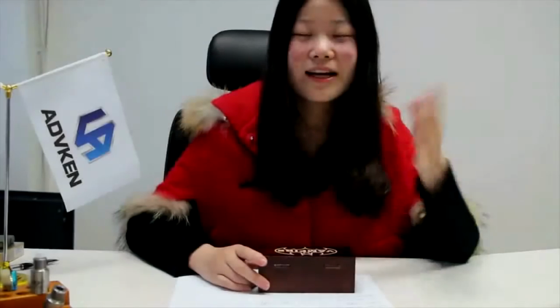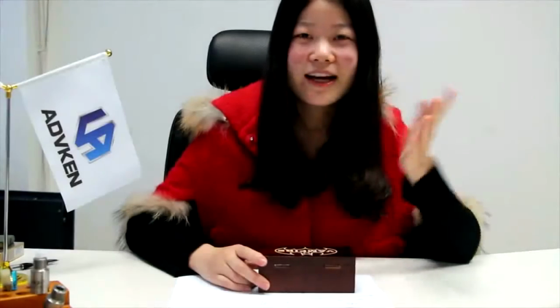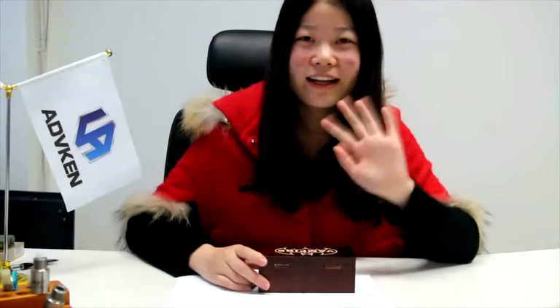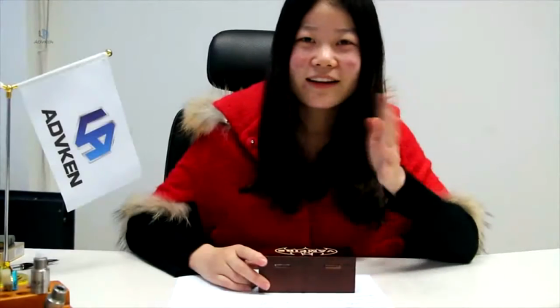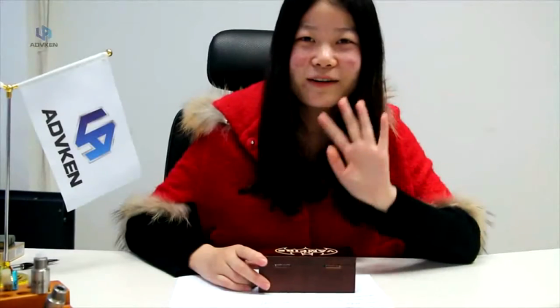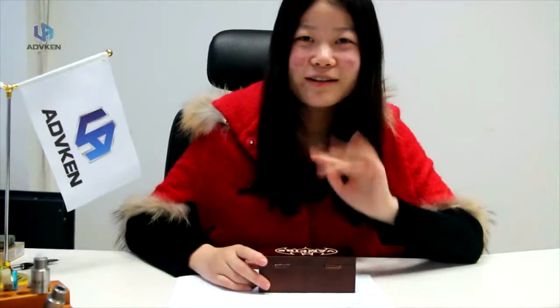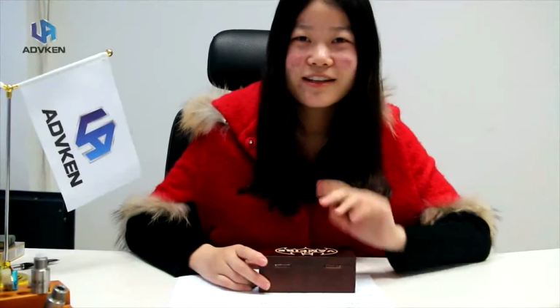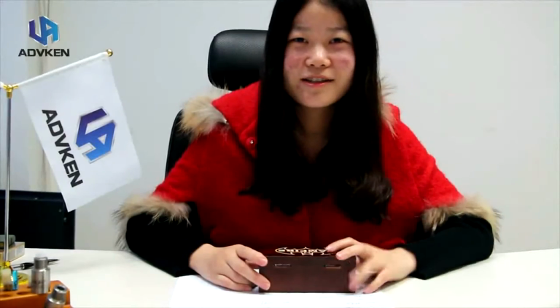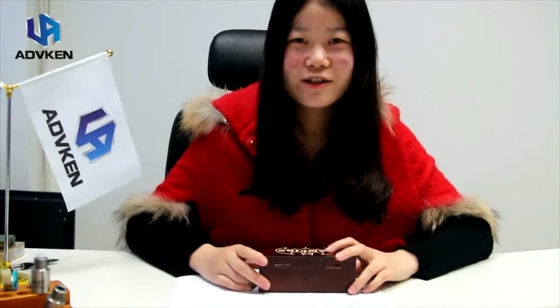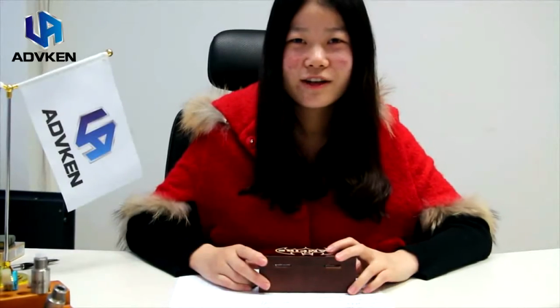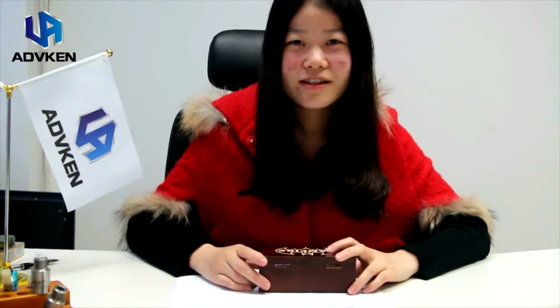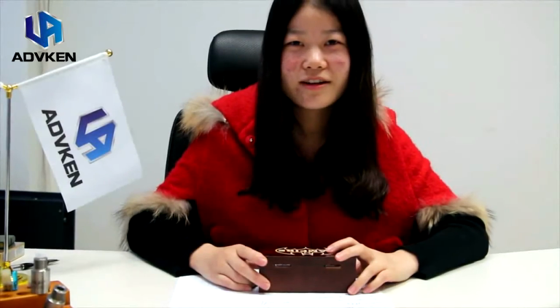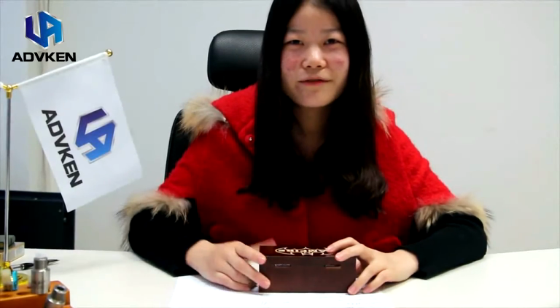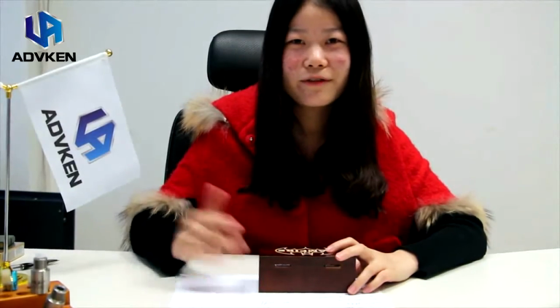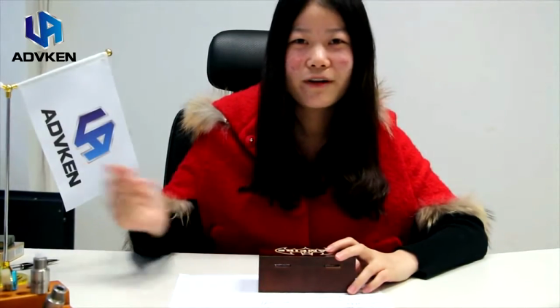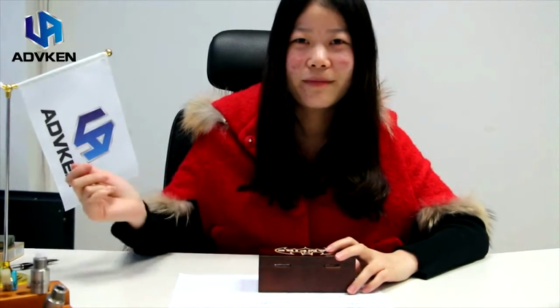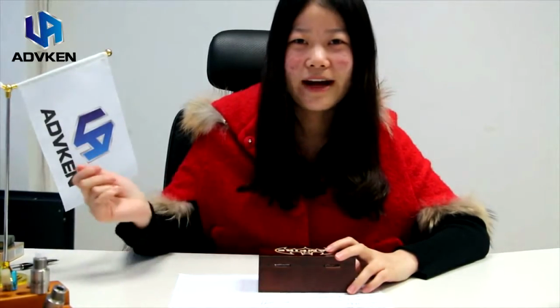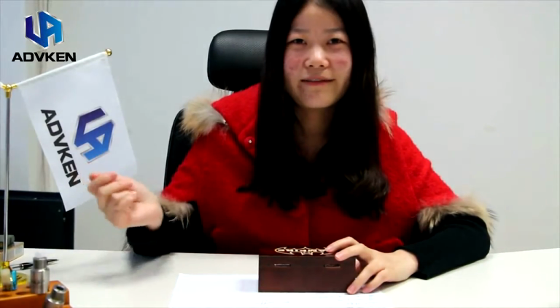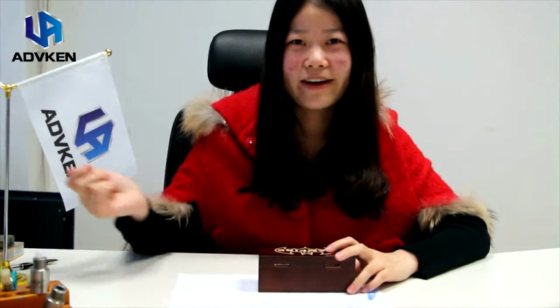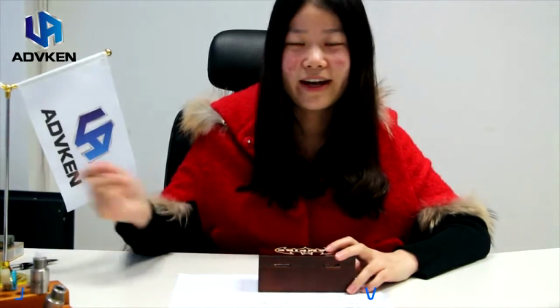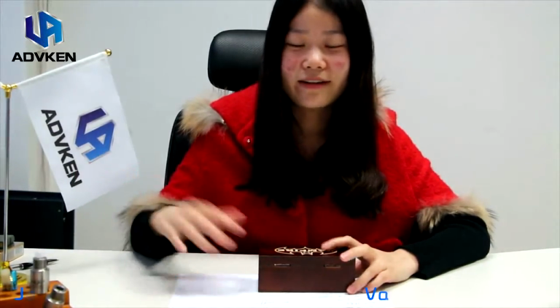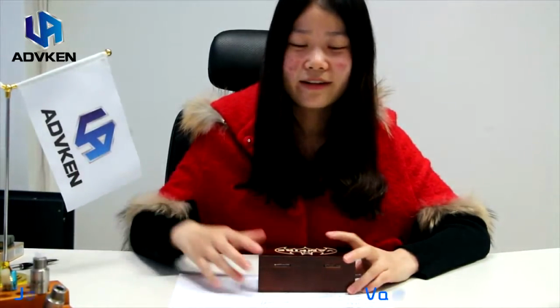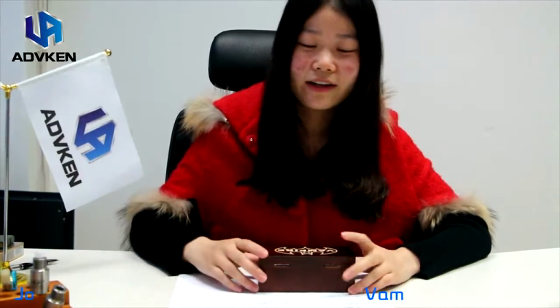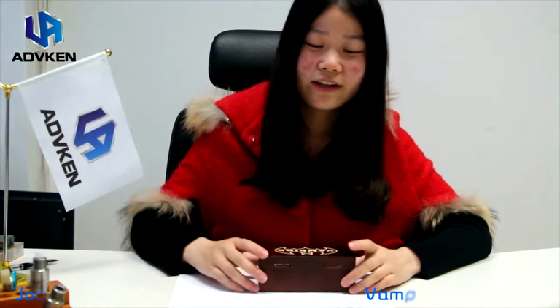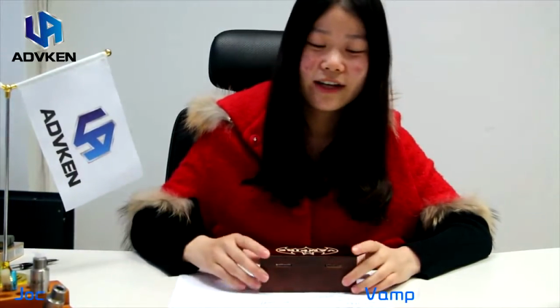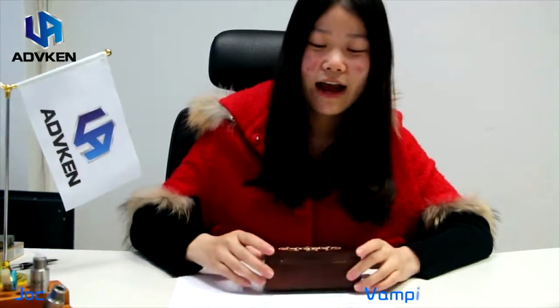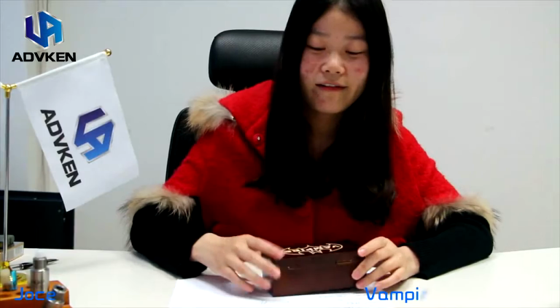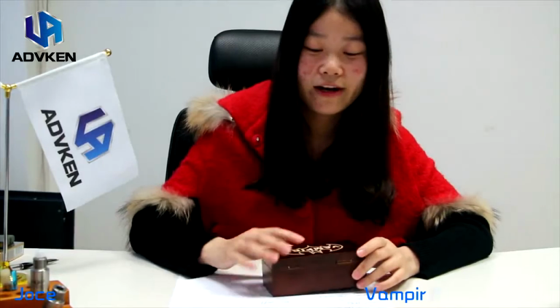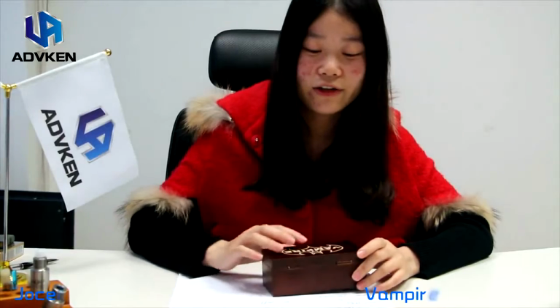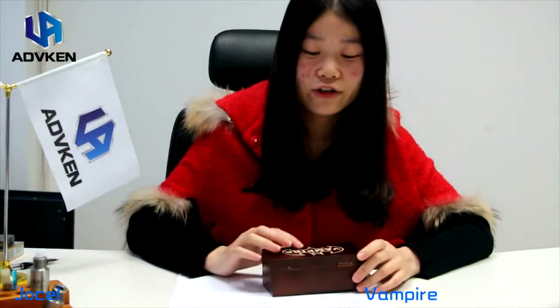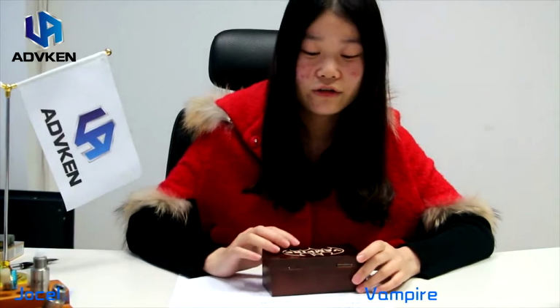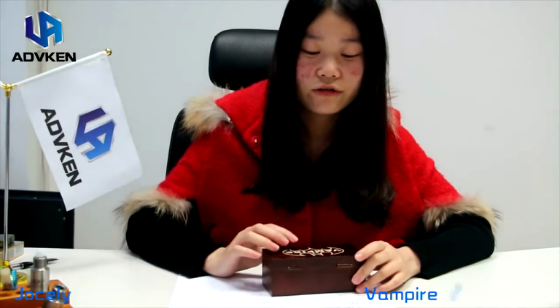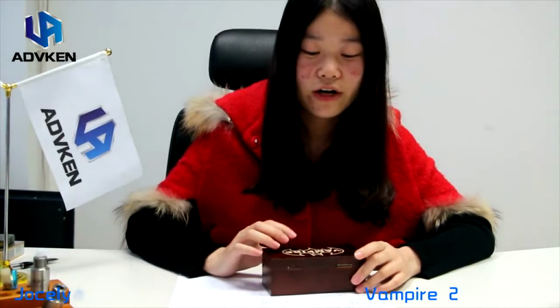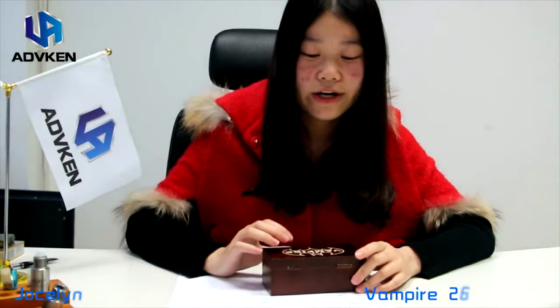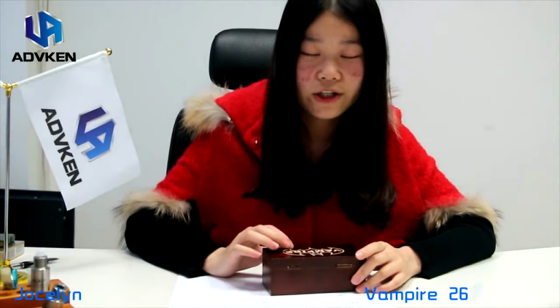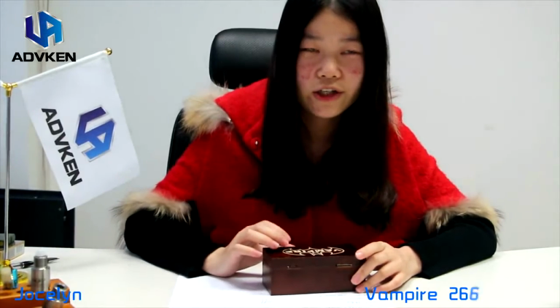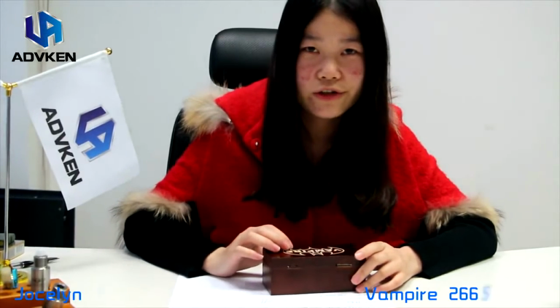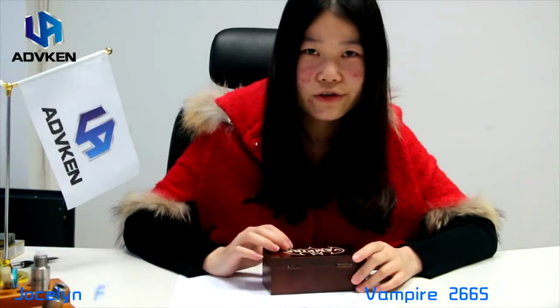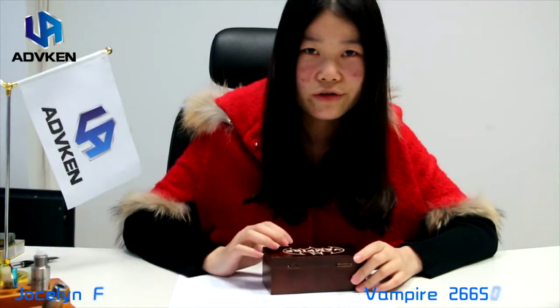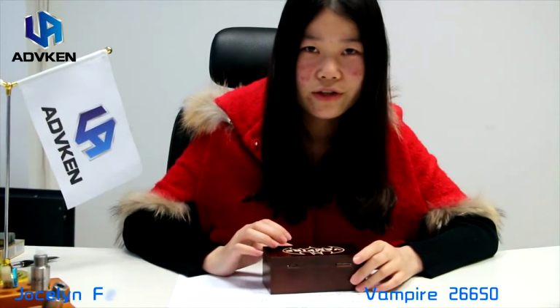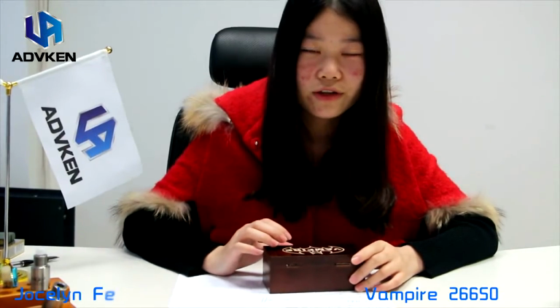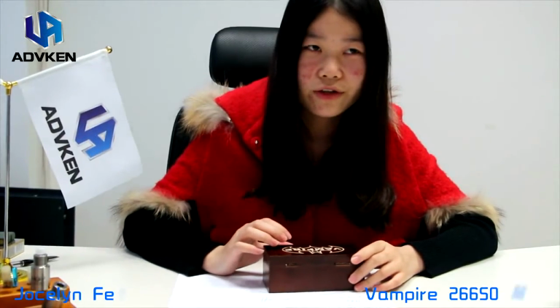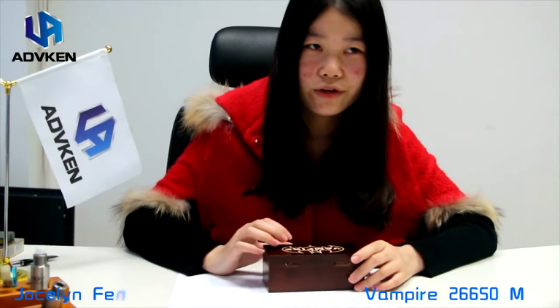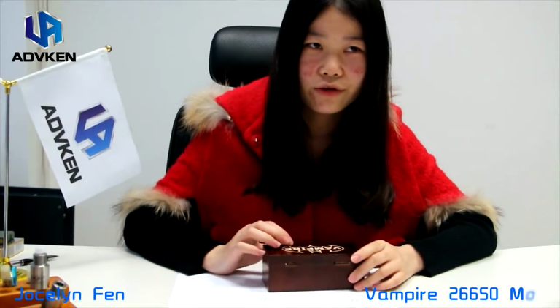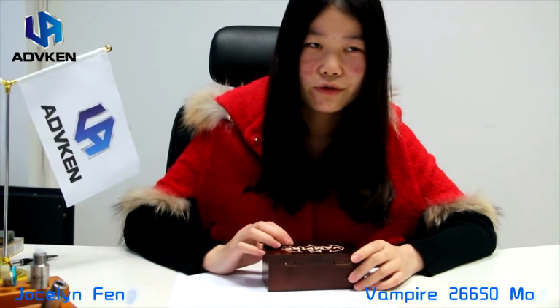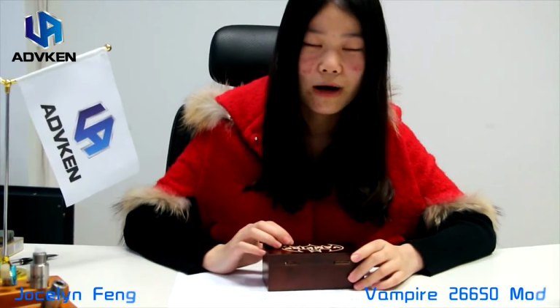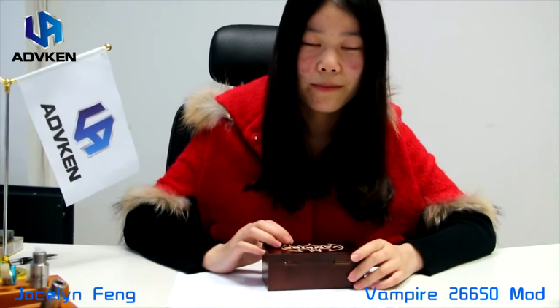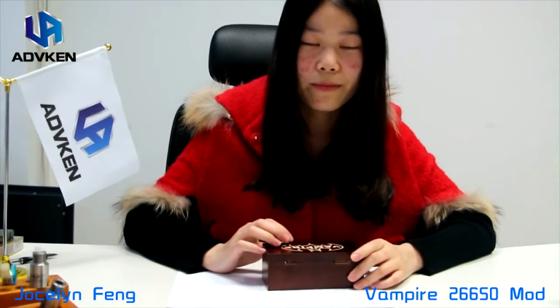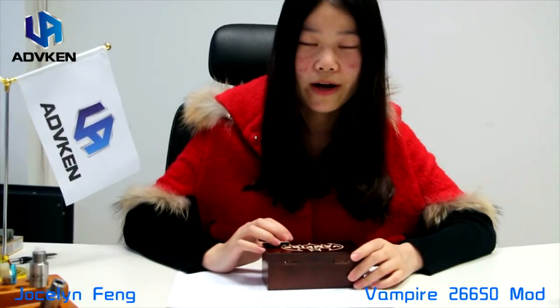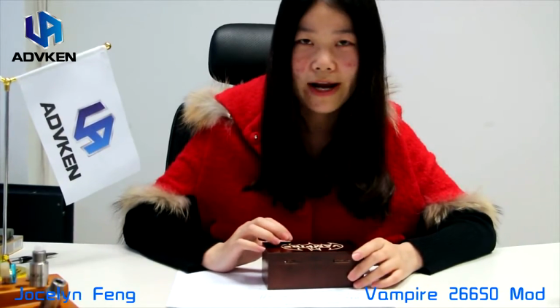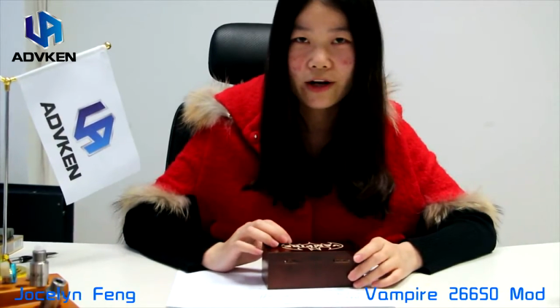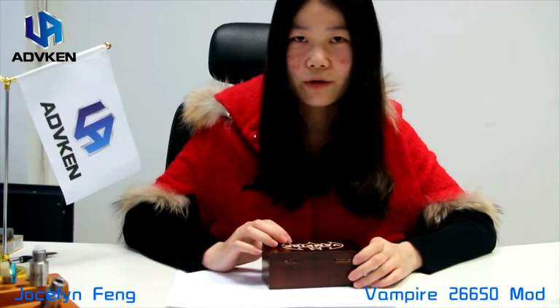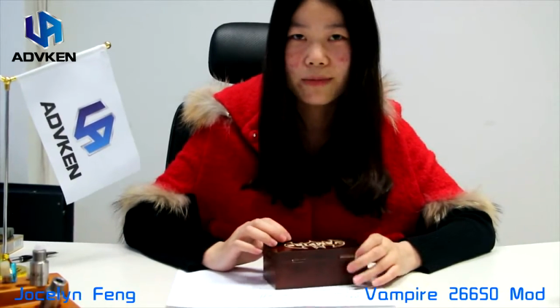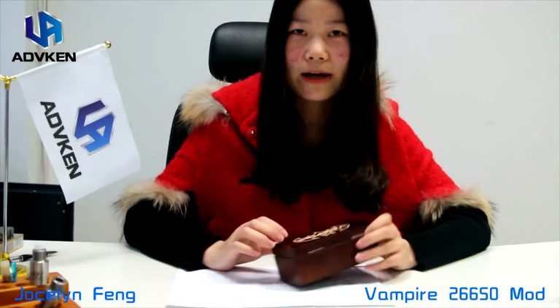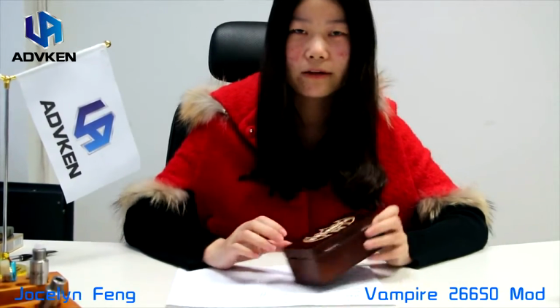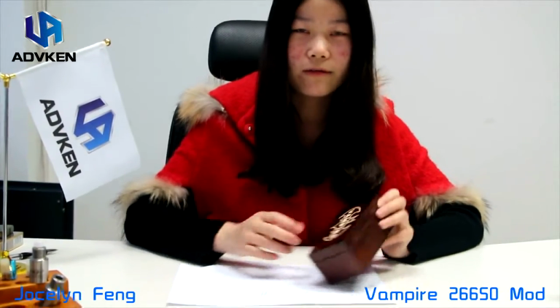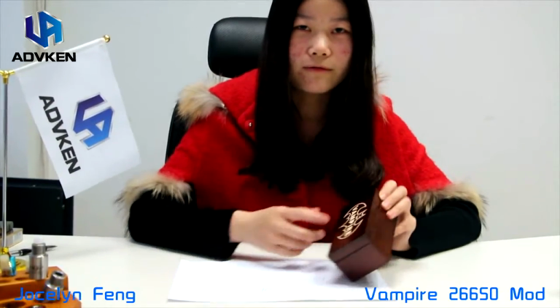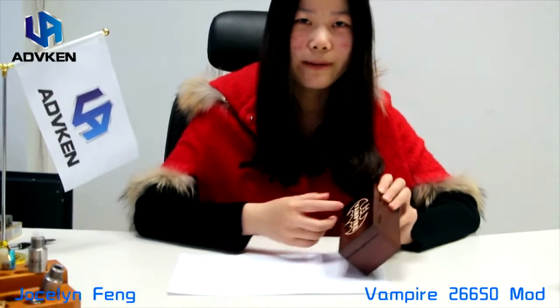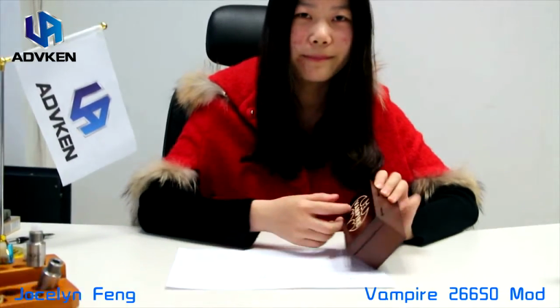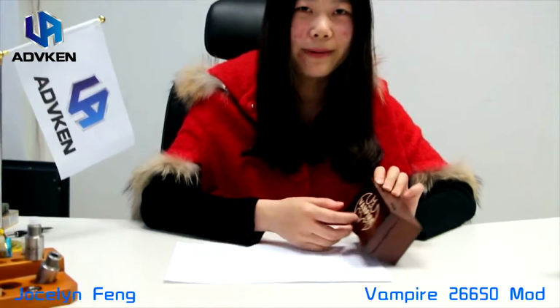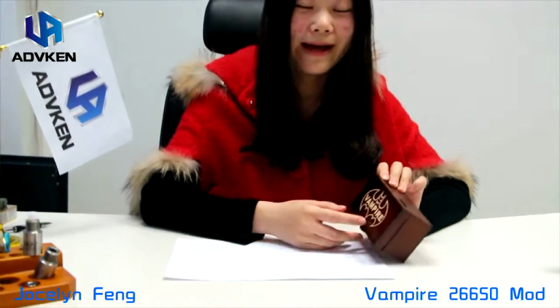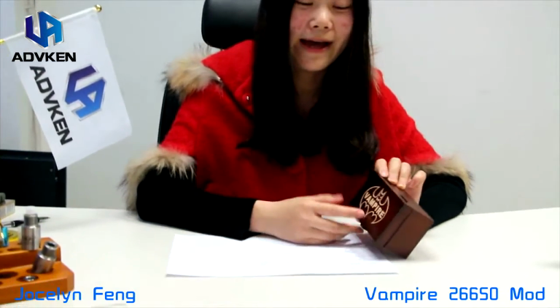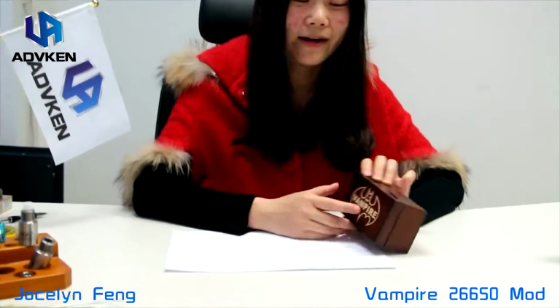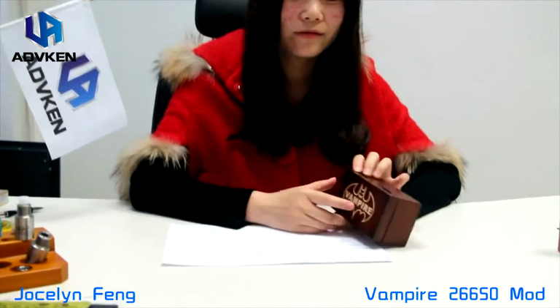Hello, this is Jocelyn from Advocate. Today I would like to introduce you one mechanical mod one pair.